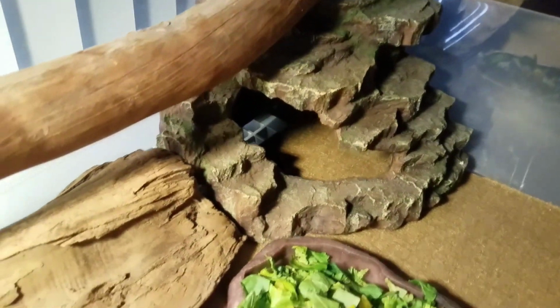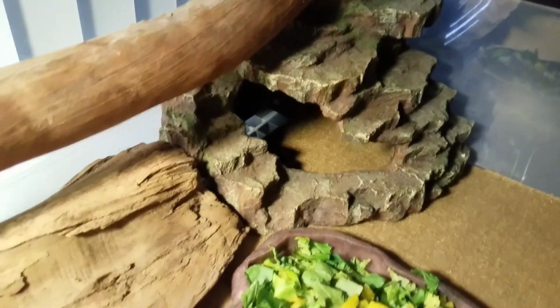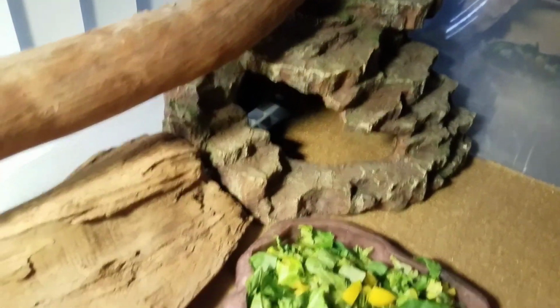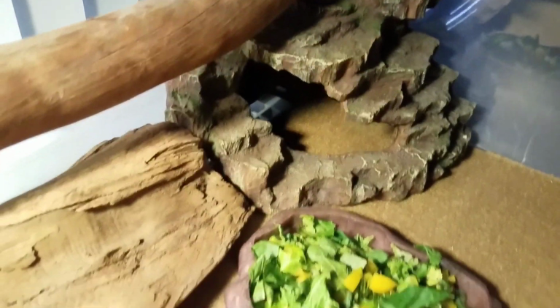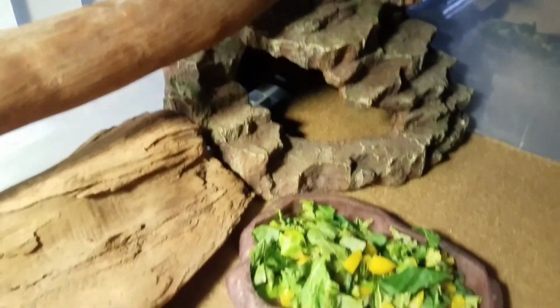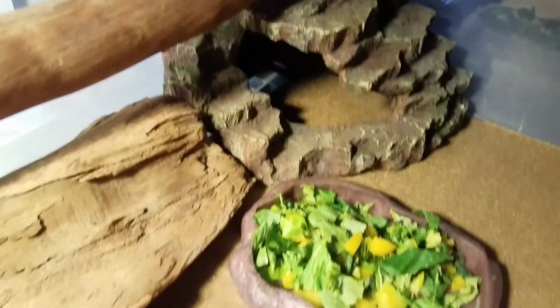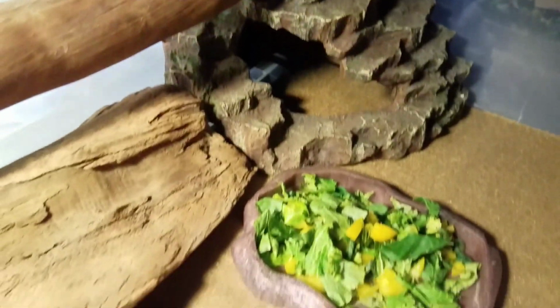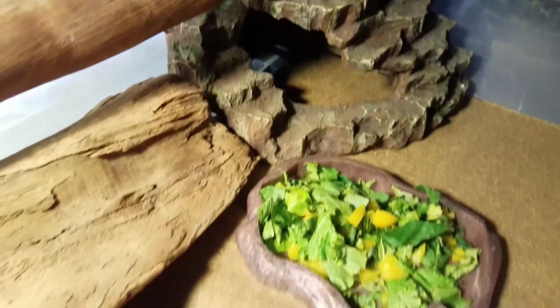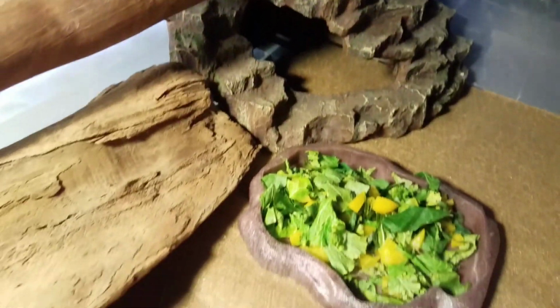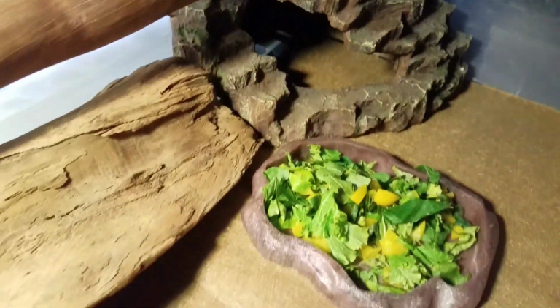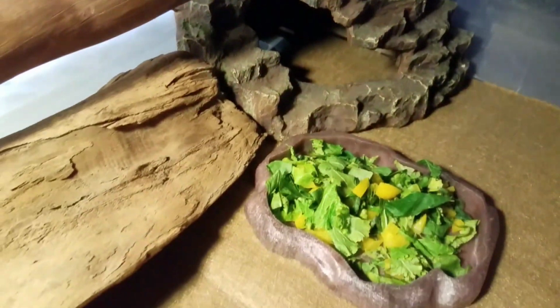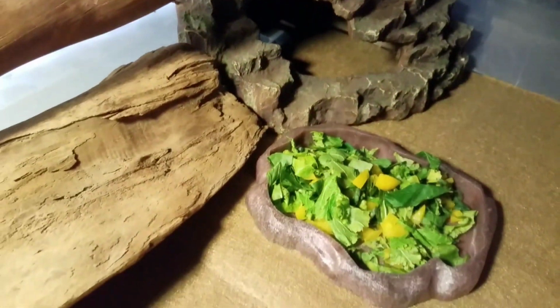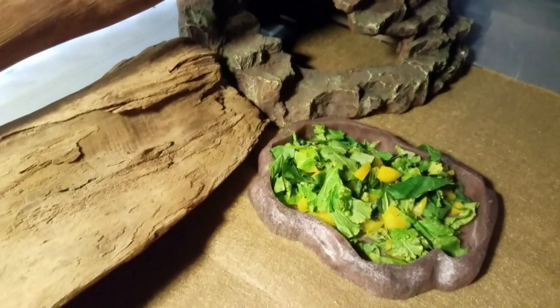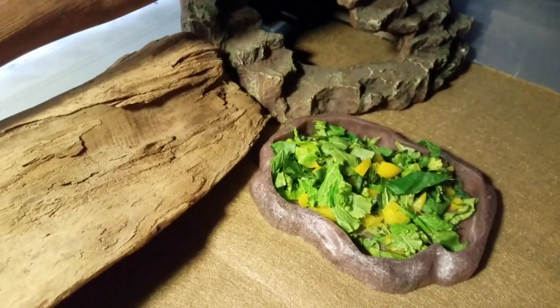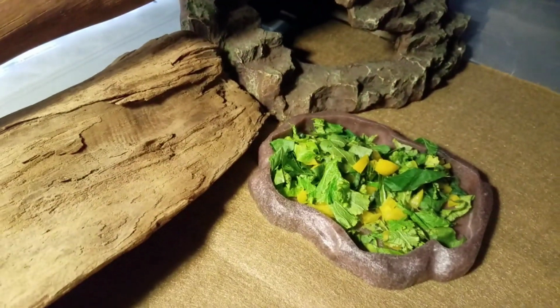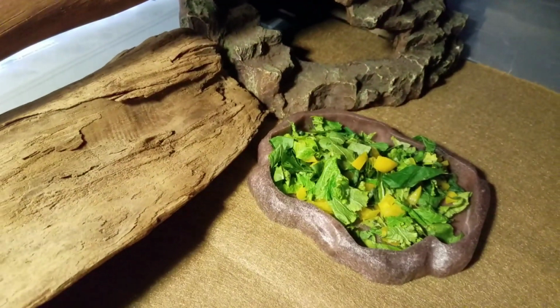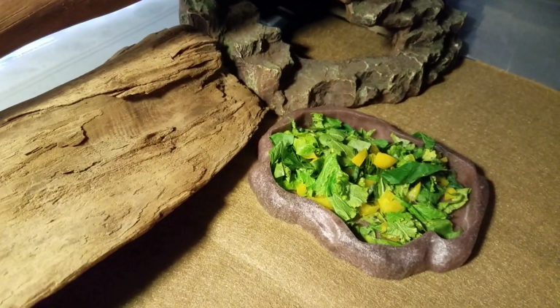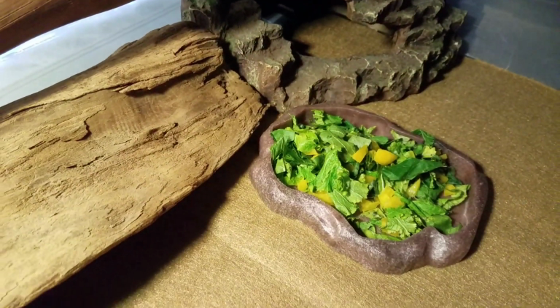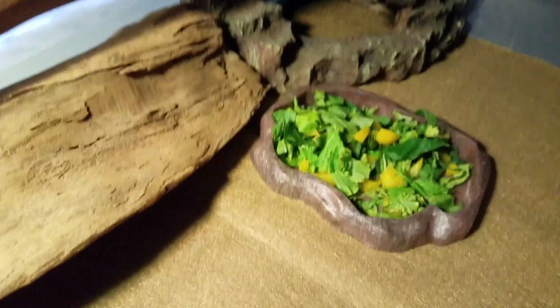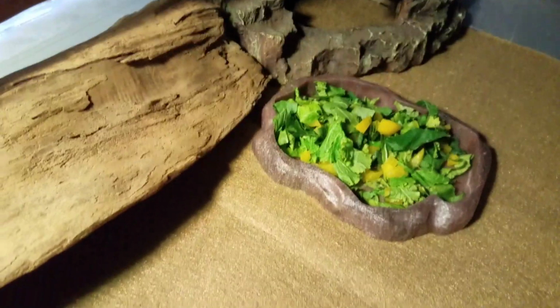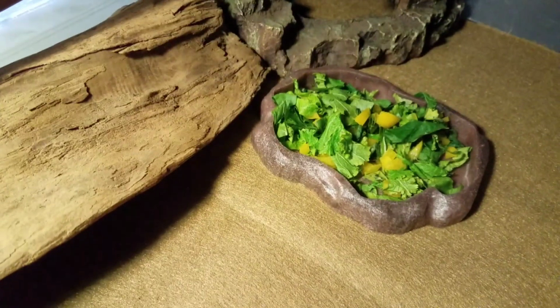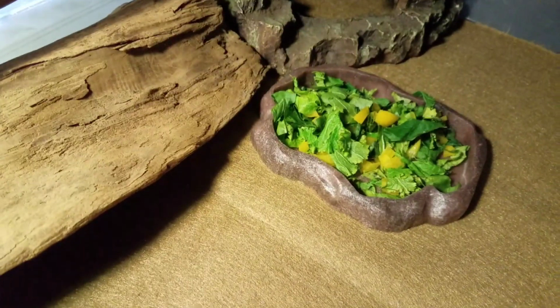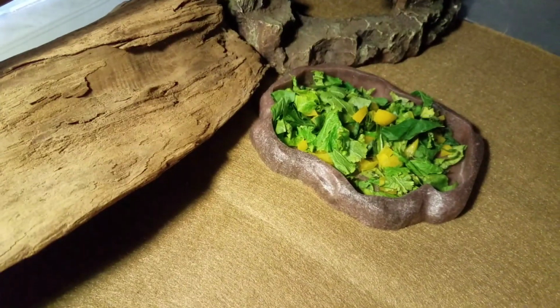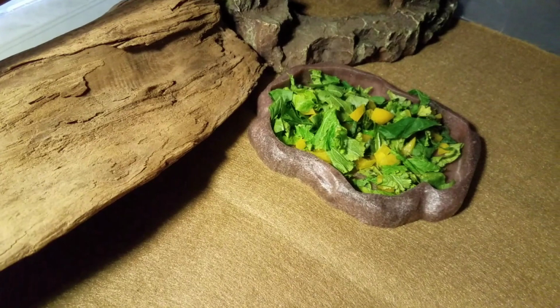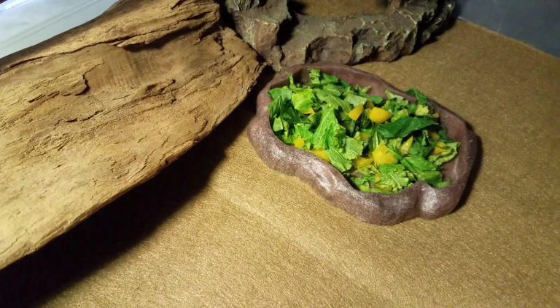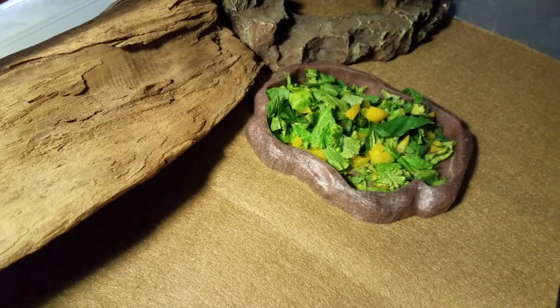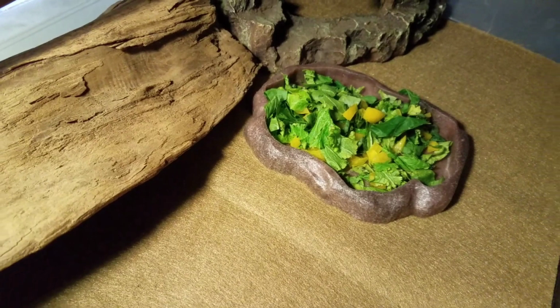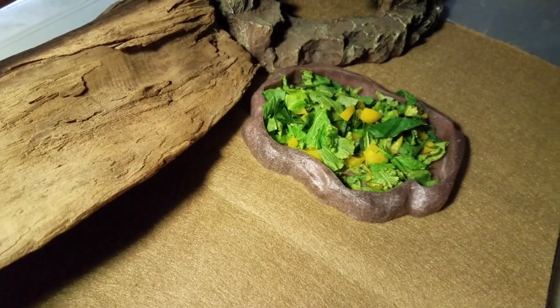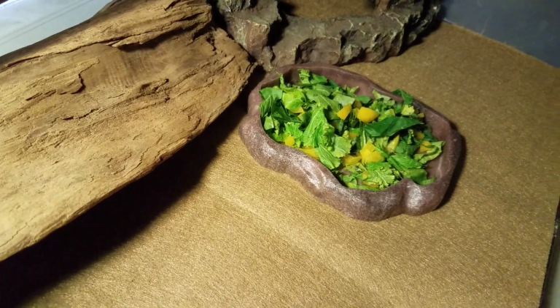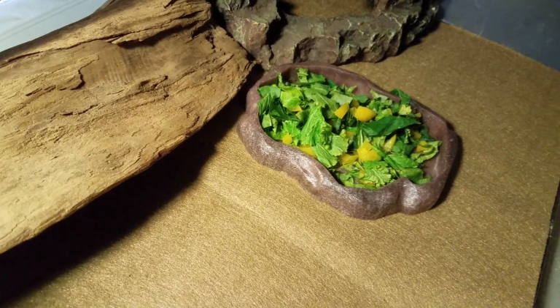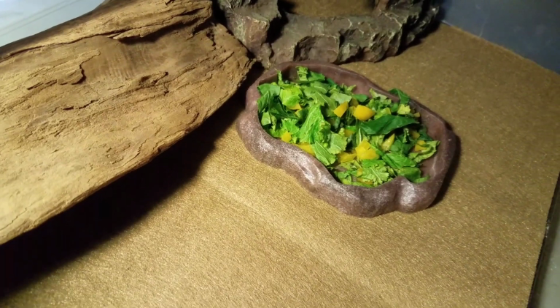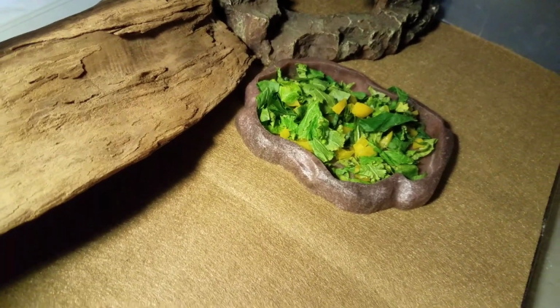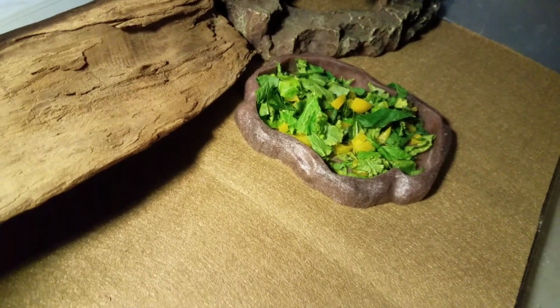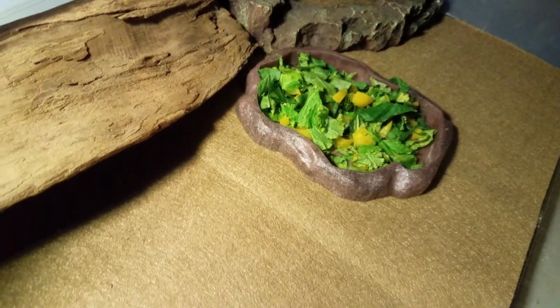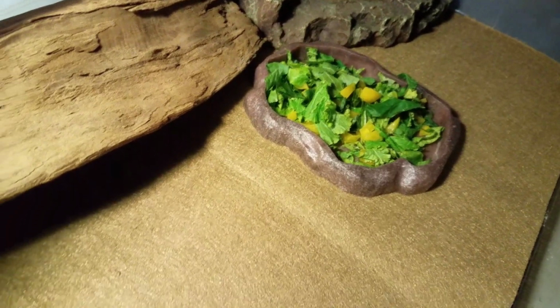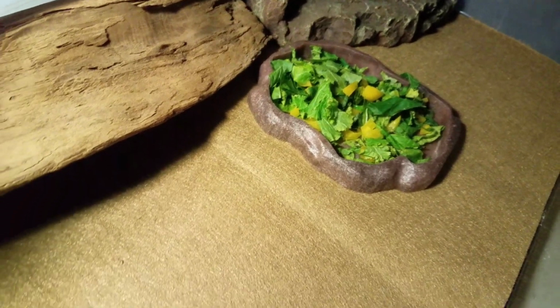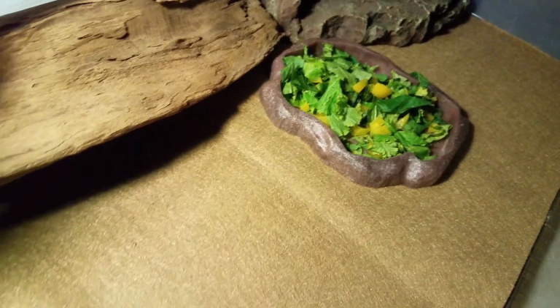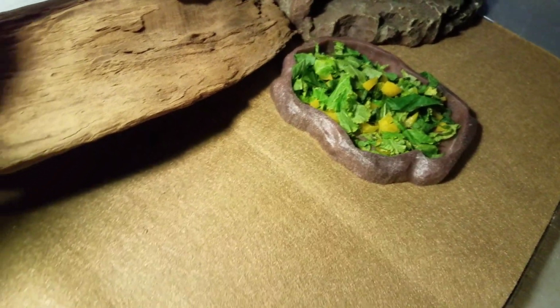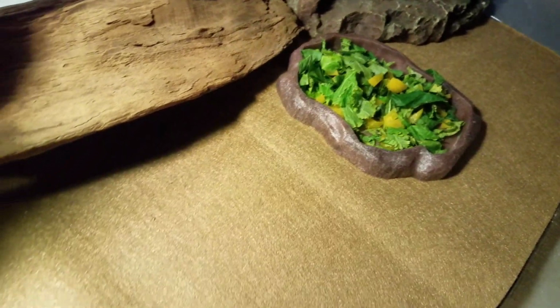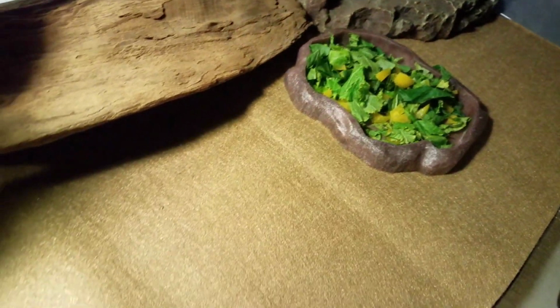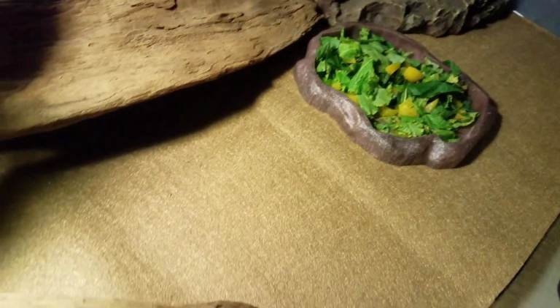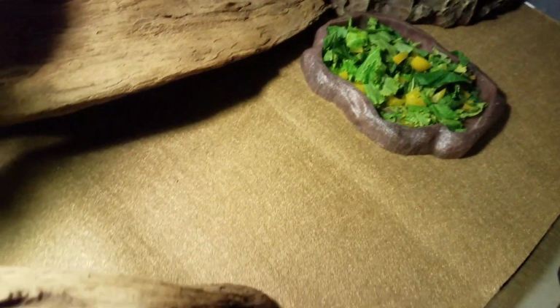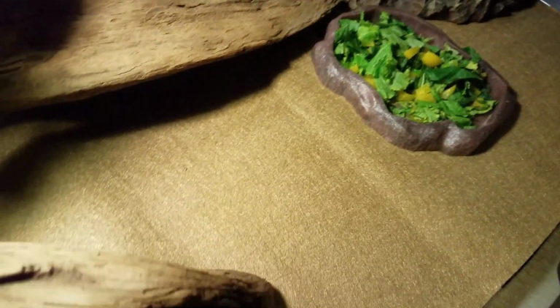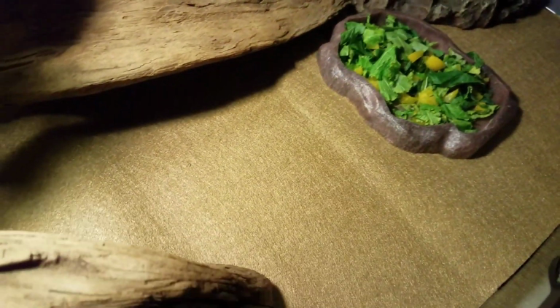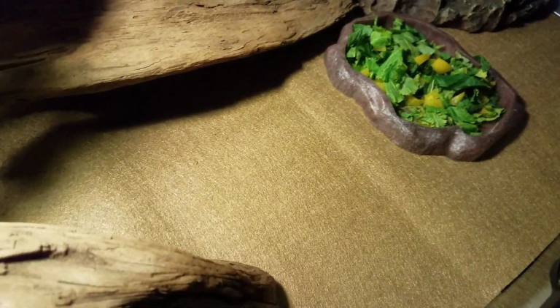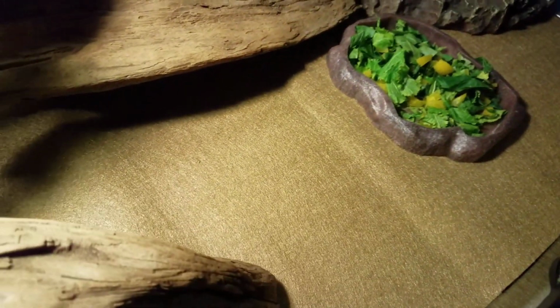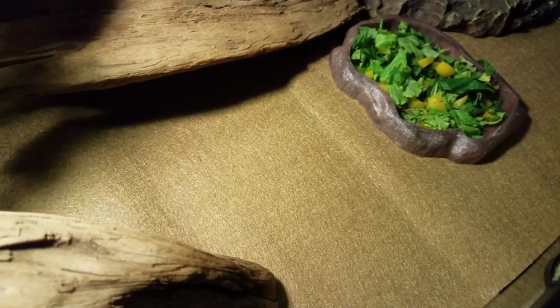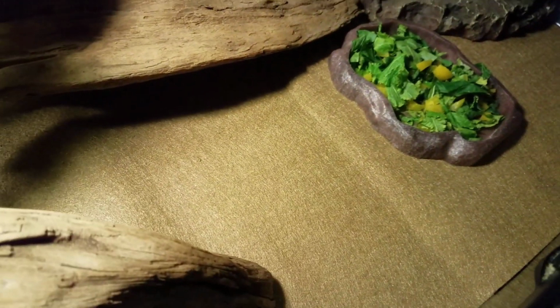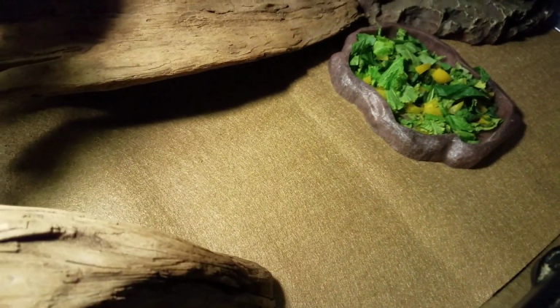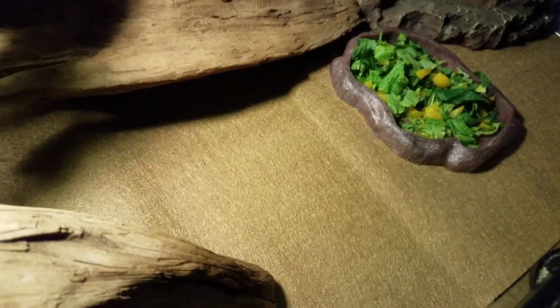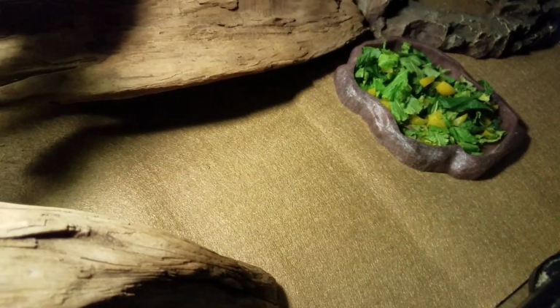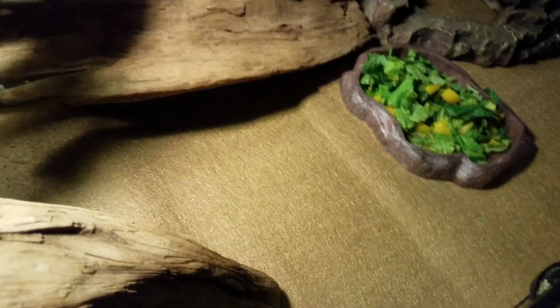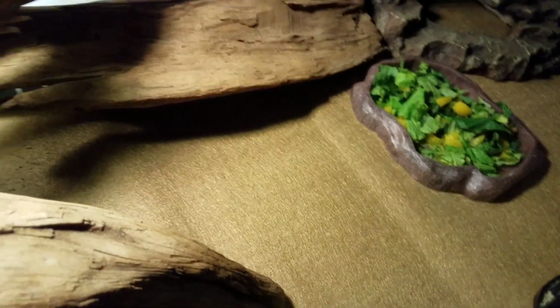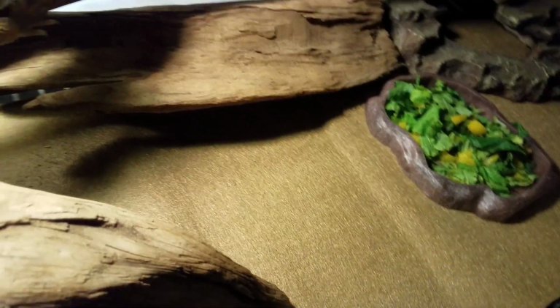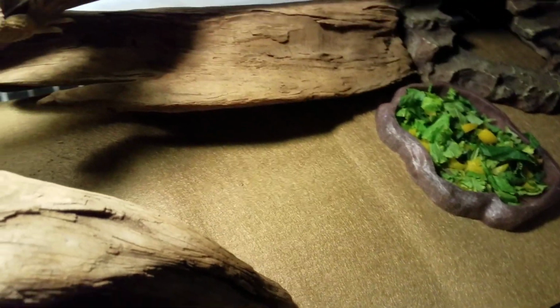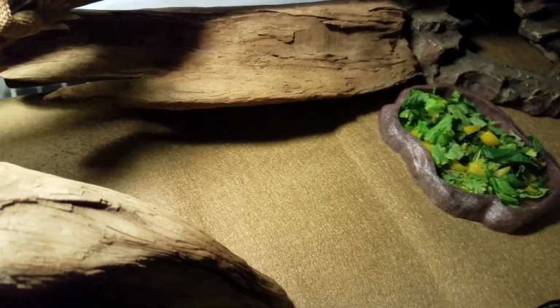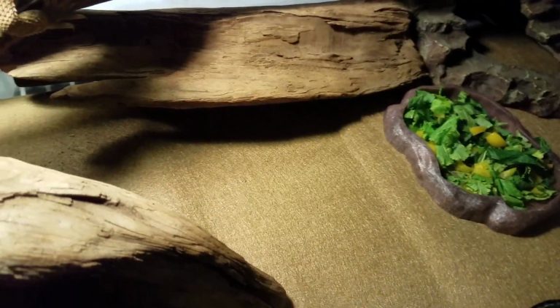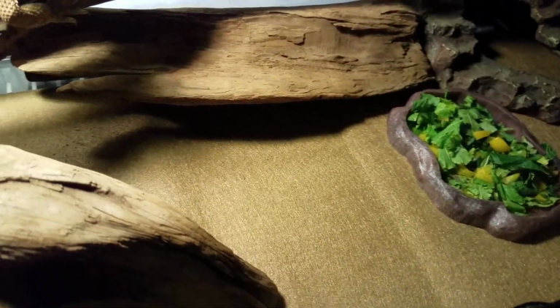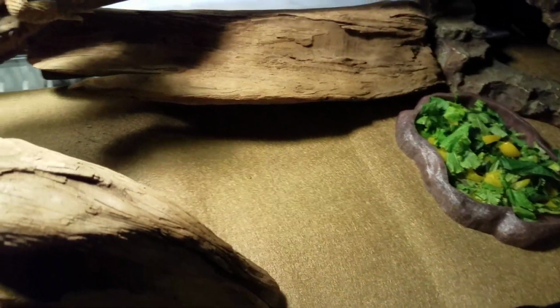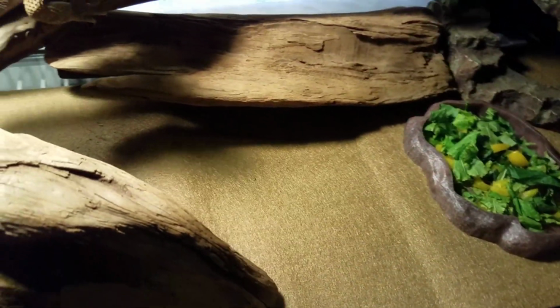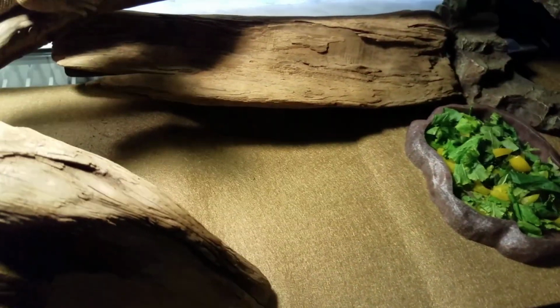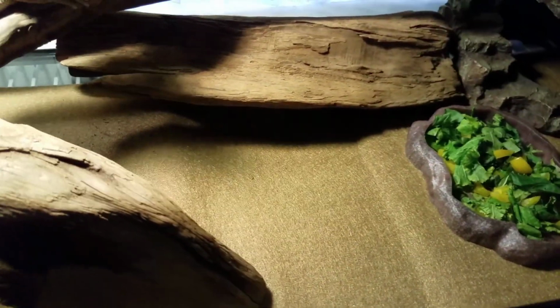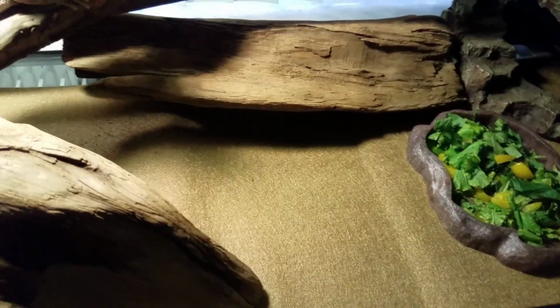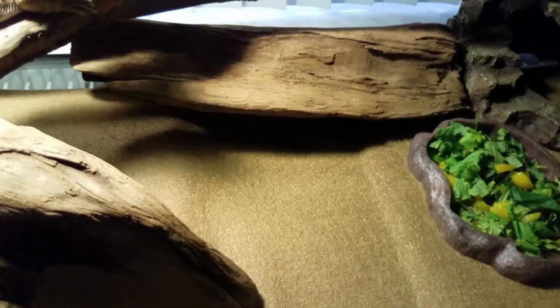There's her hide over there. I just gave her some food but I guess she doesn't feel like eating yet.